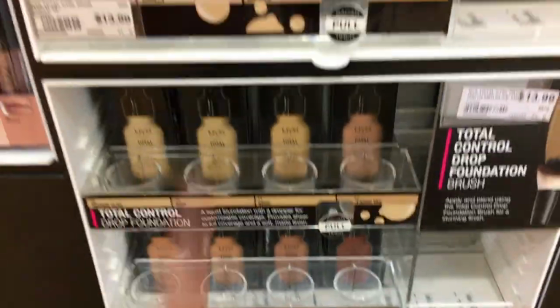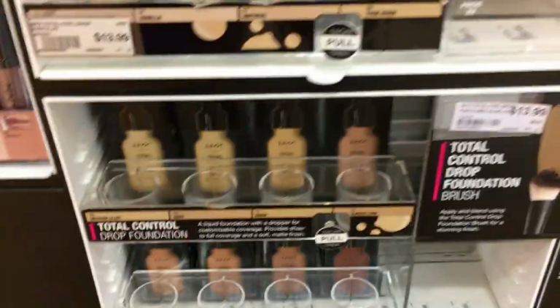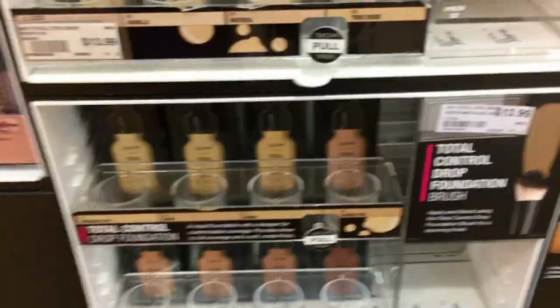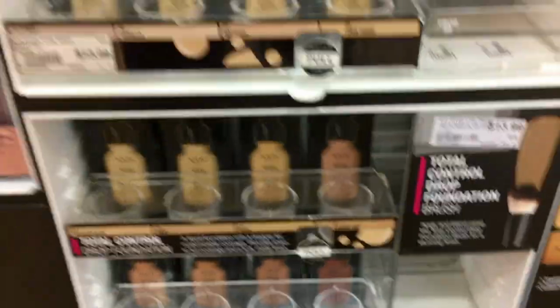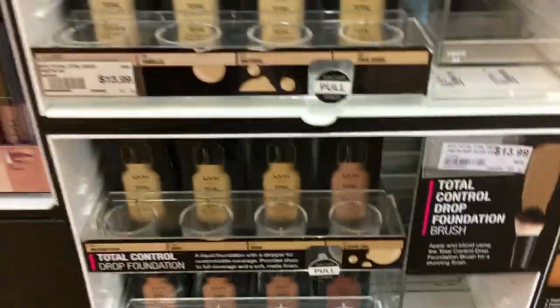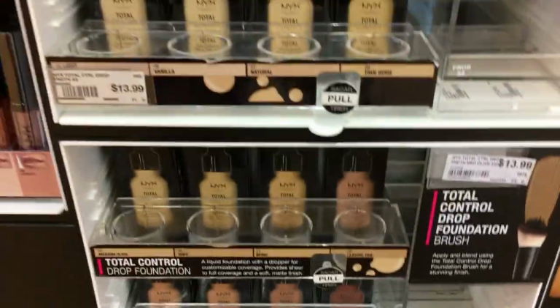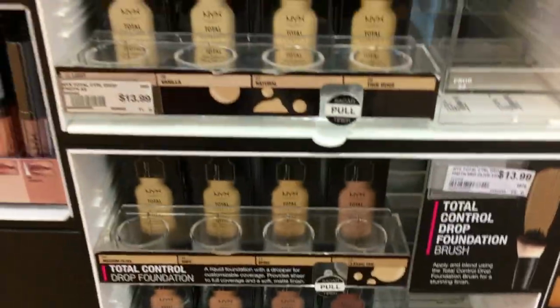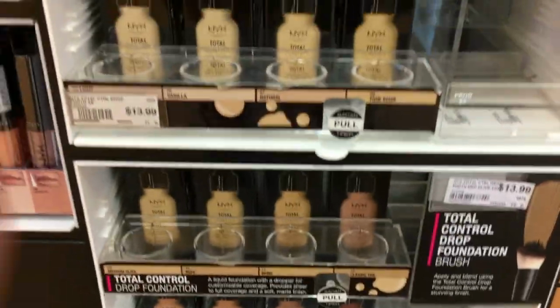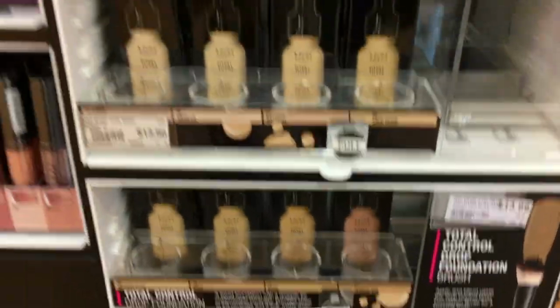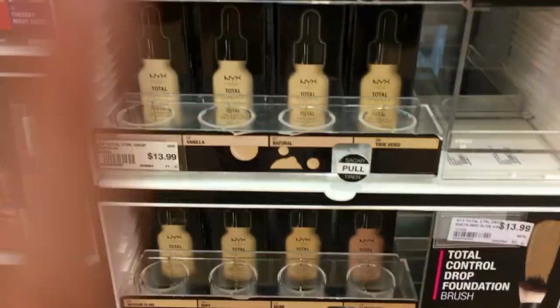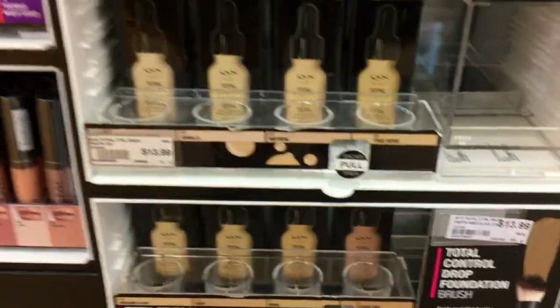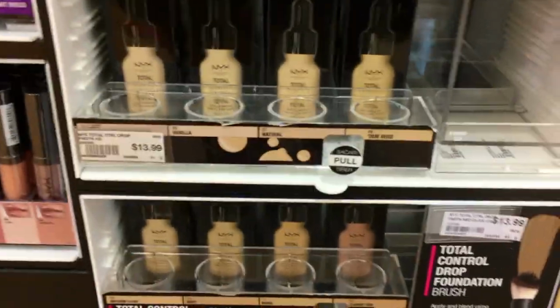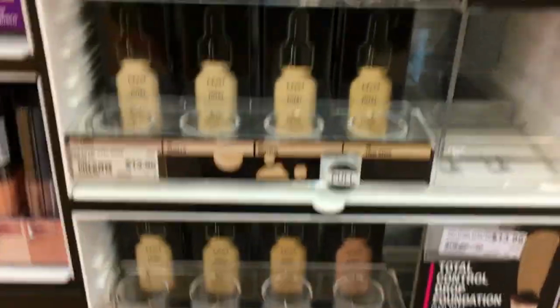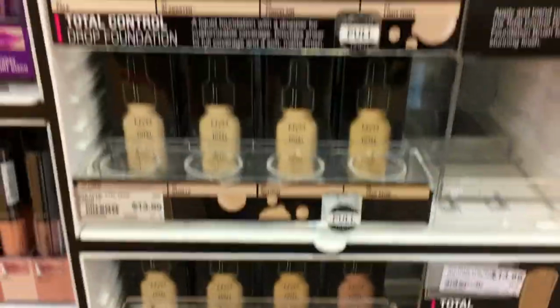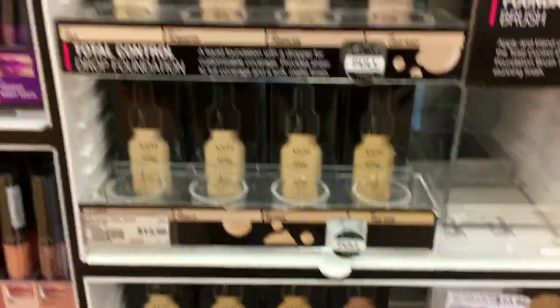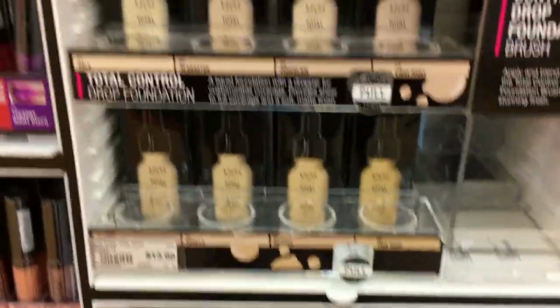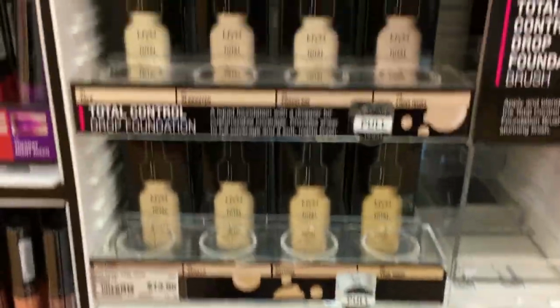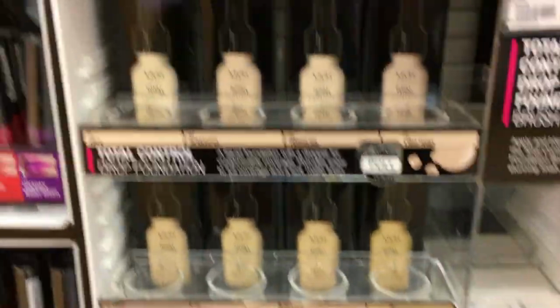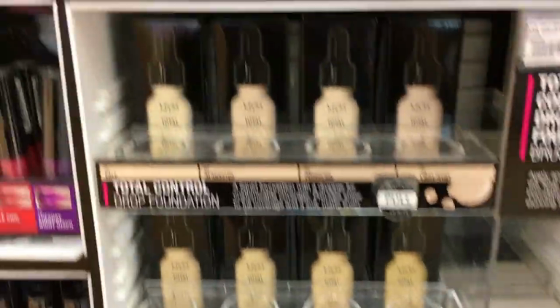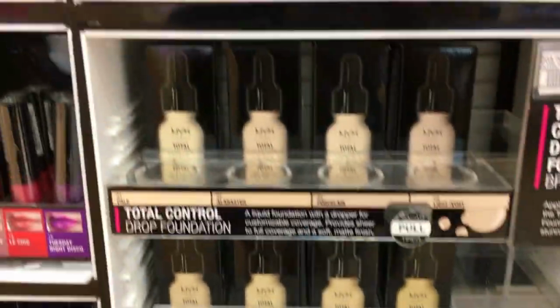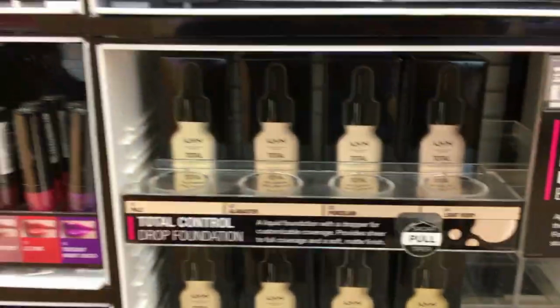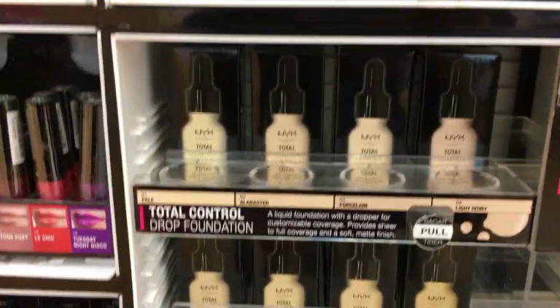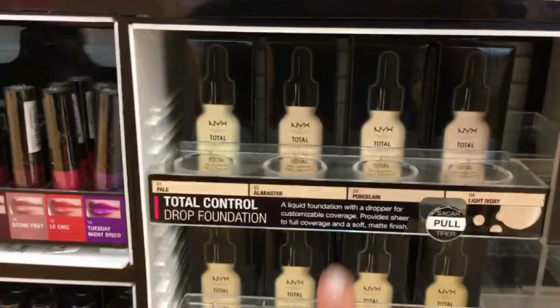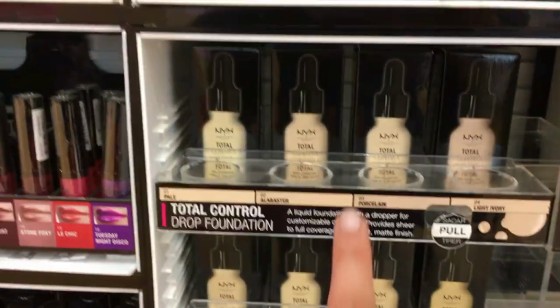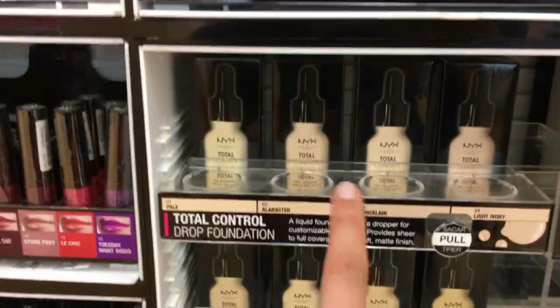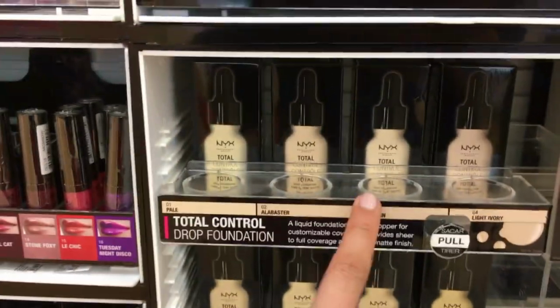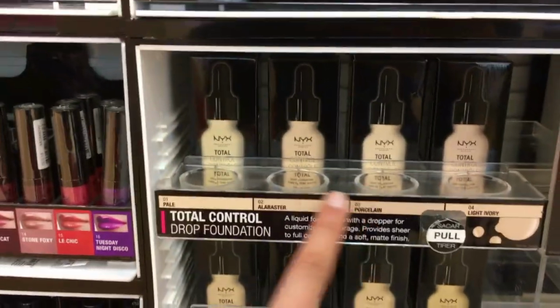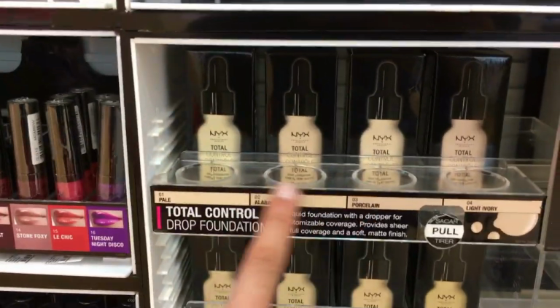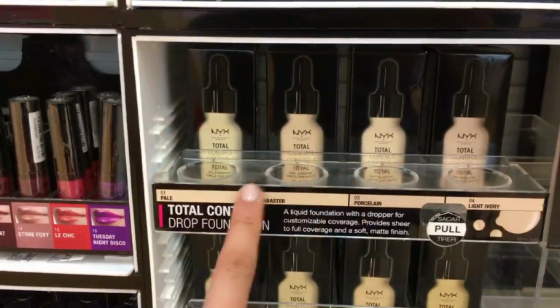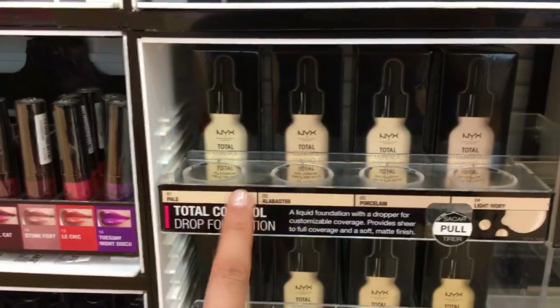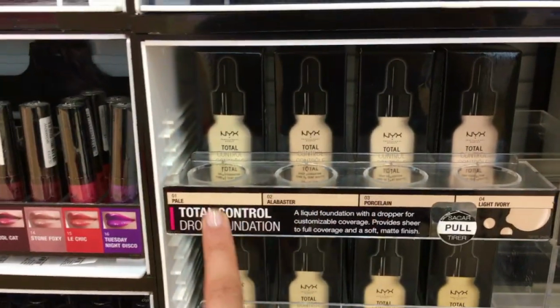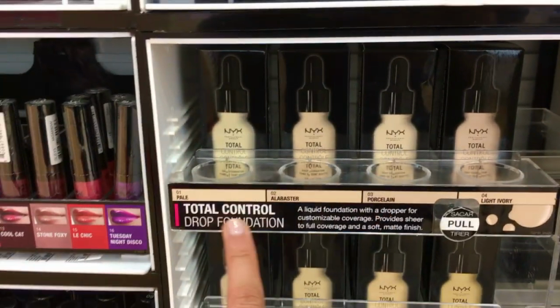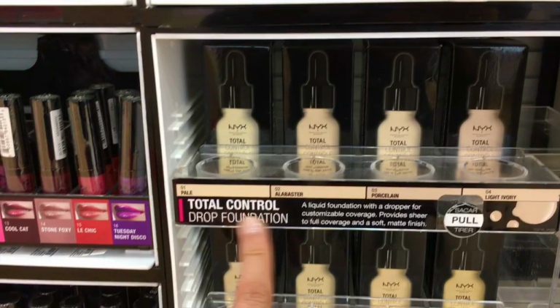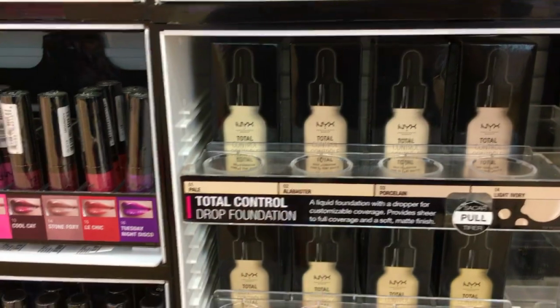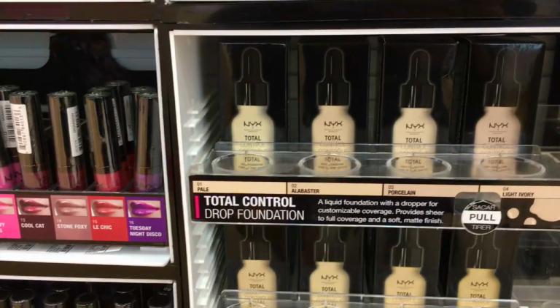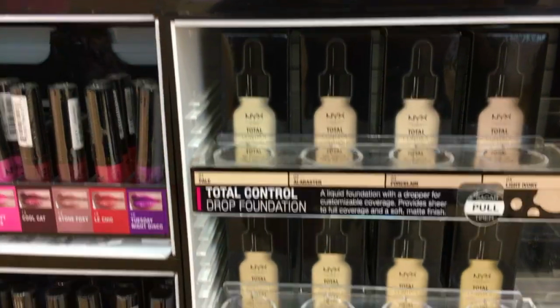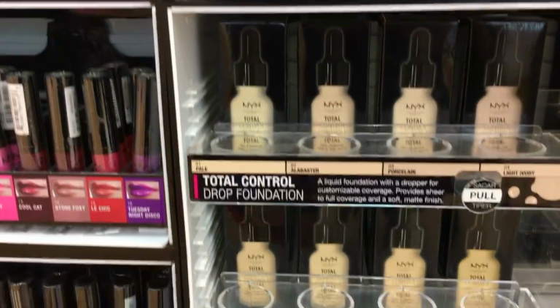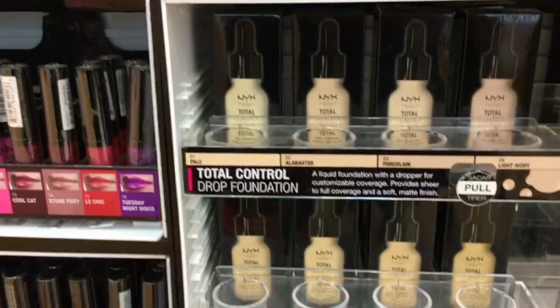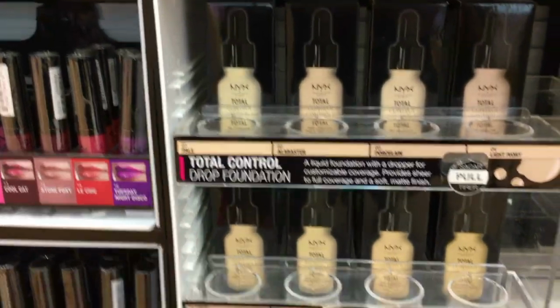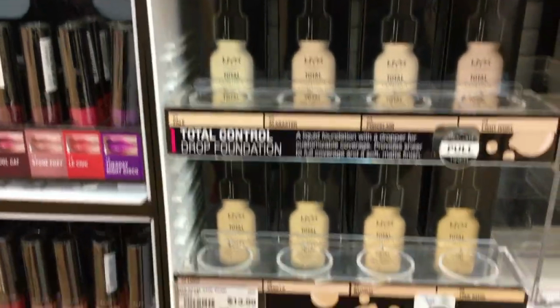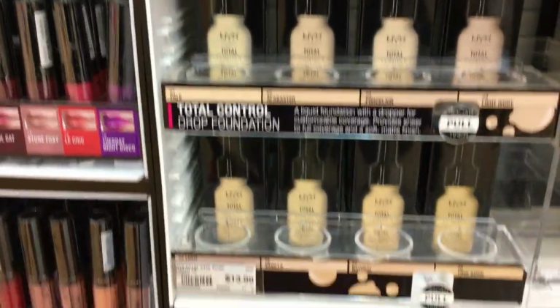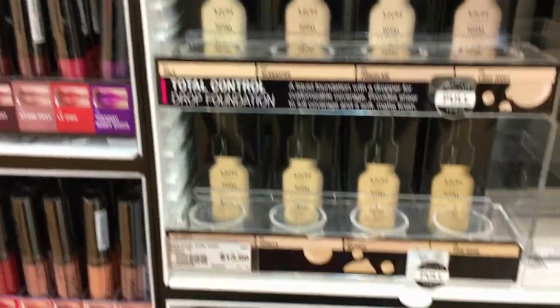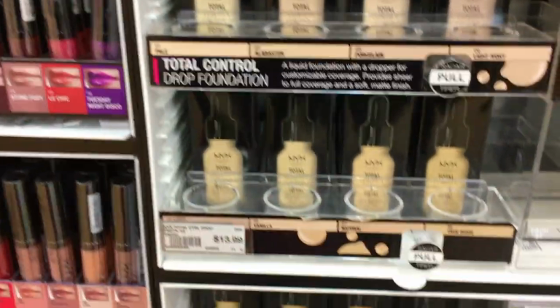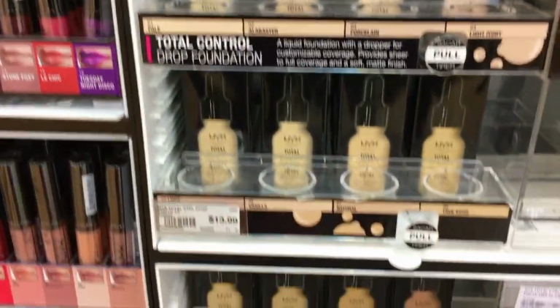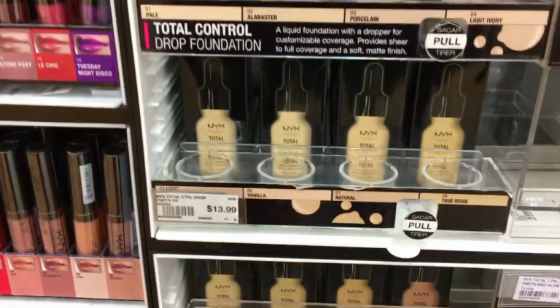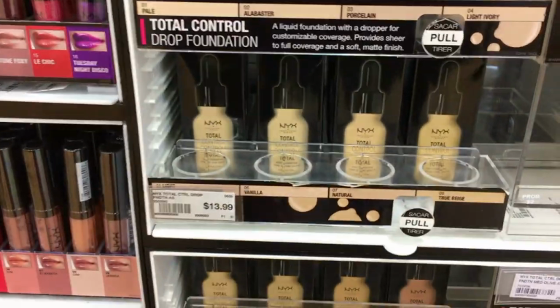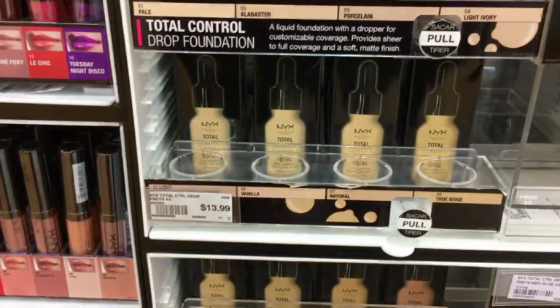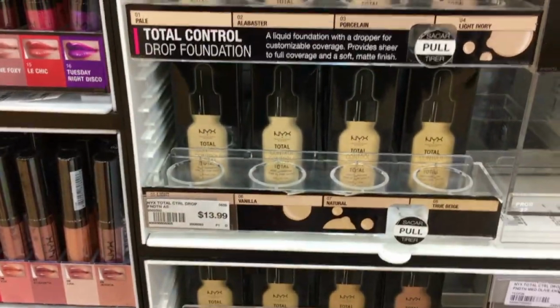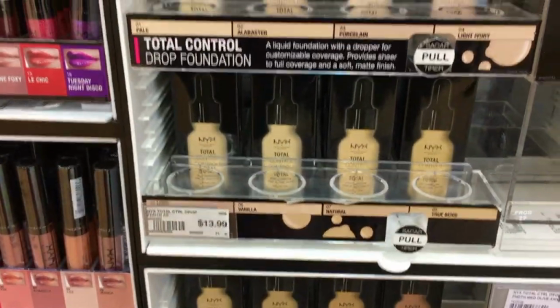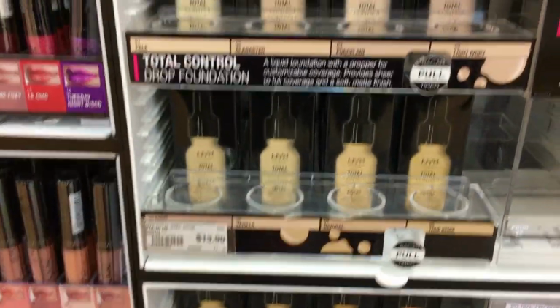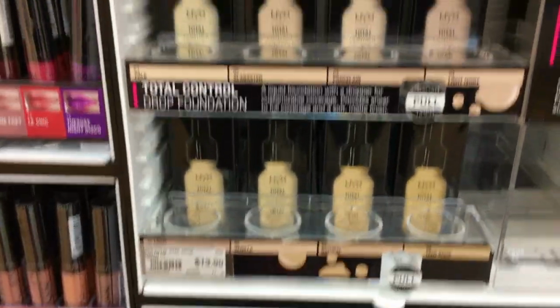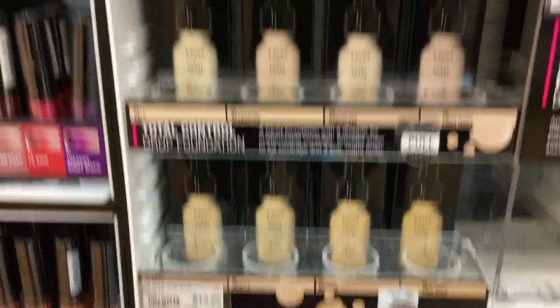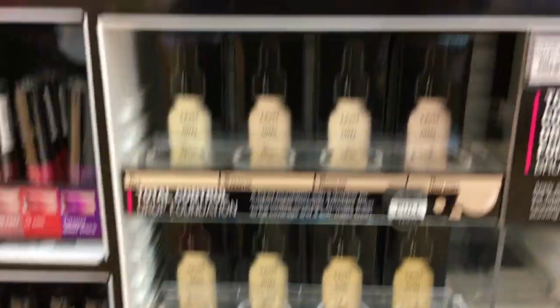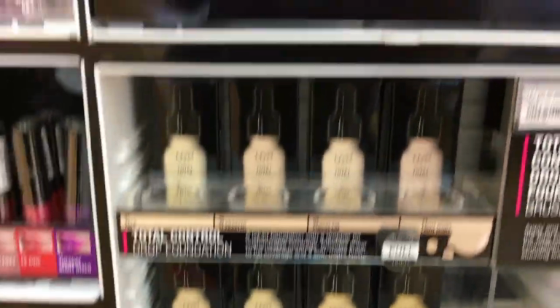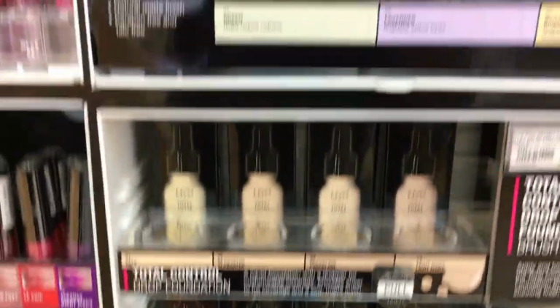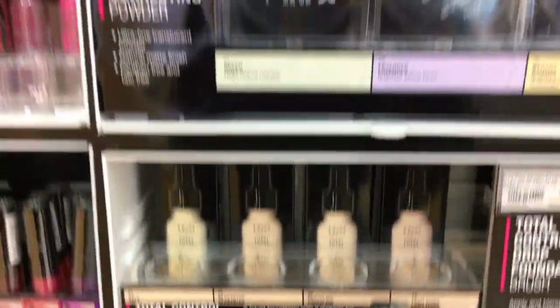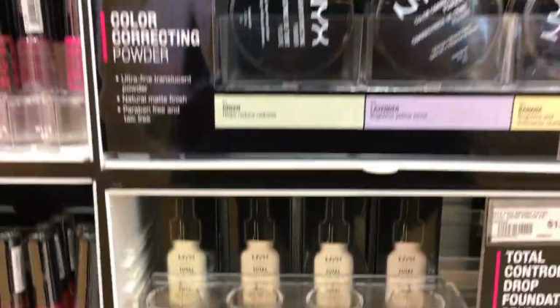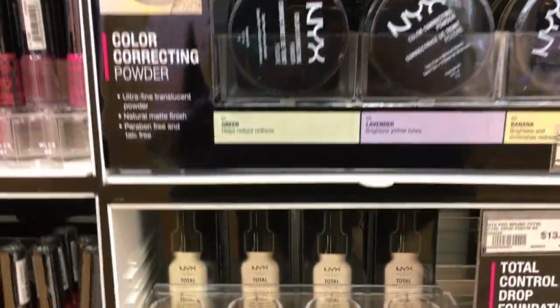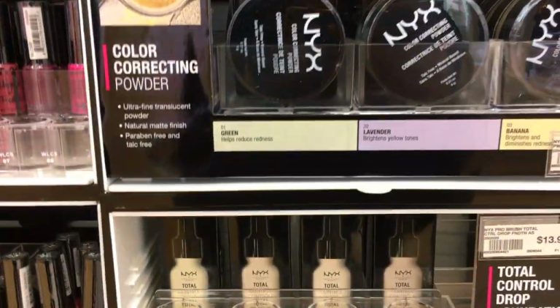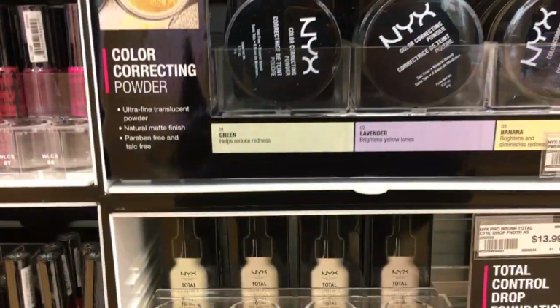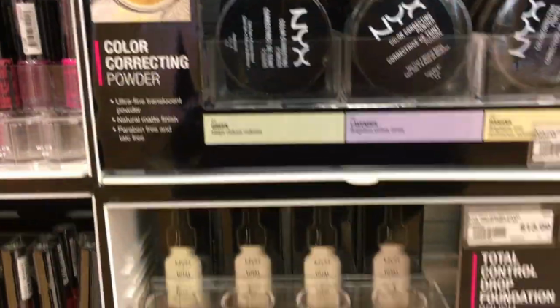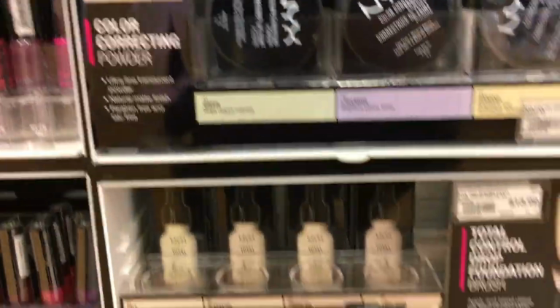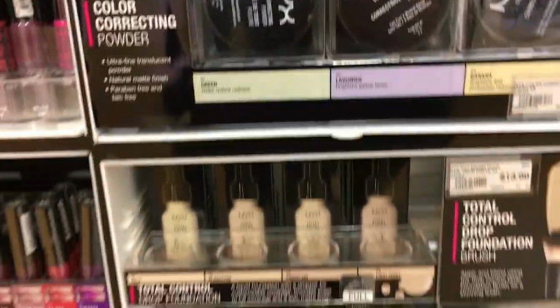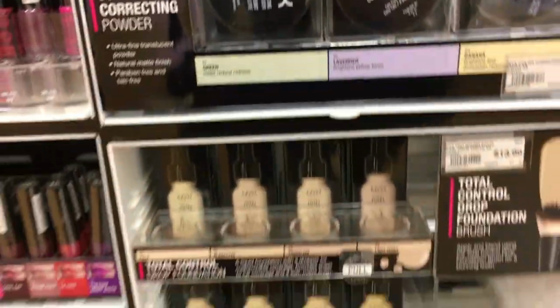NYX Cosmetics — this stuff is the absolute best for drugstore foundation, I swear to God. It's my current favorite: 24 shades that will match anybody, full buildable coverage, one to five drops — amazeballs.